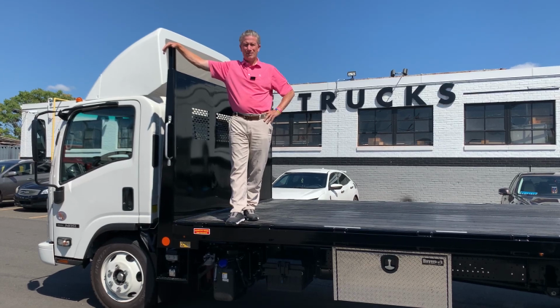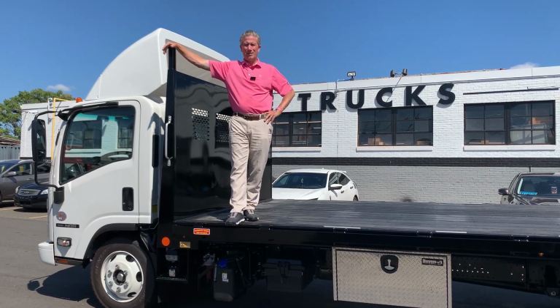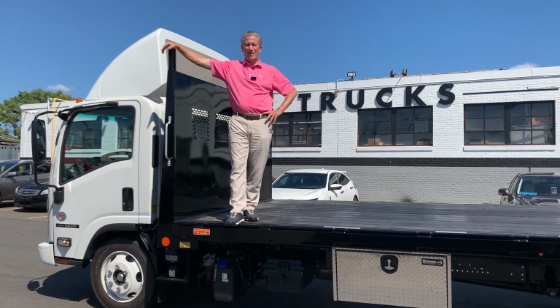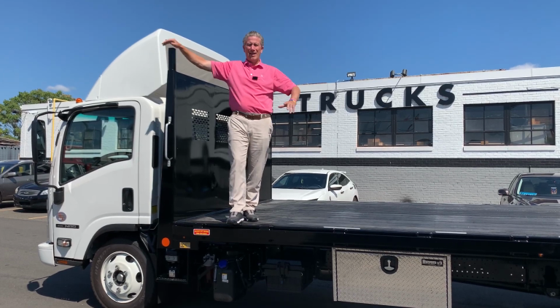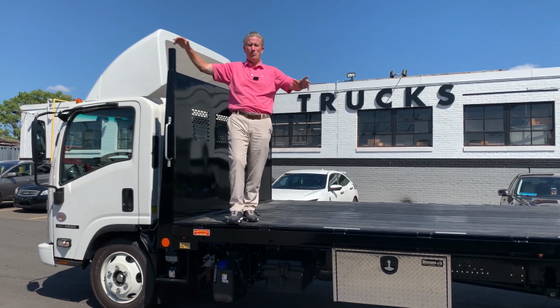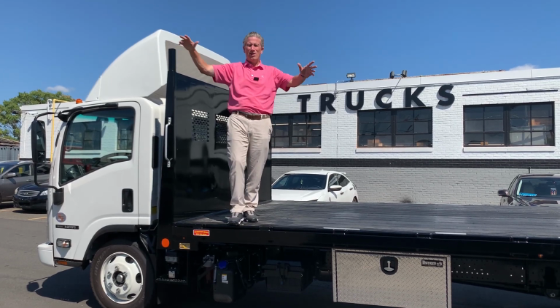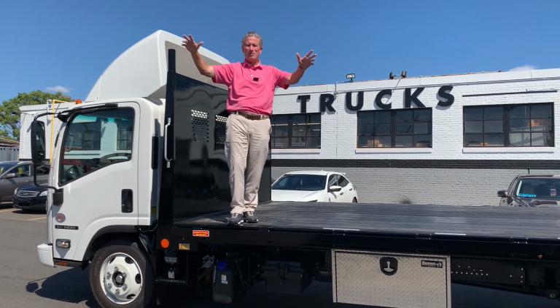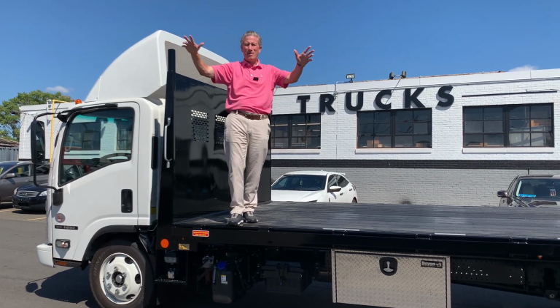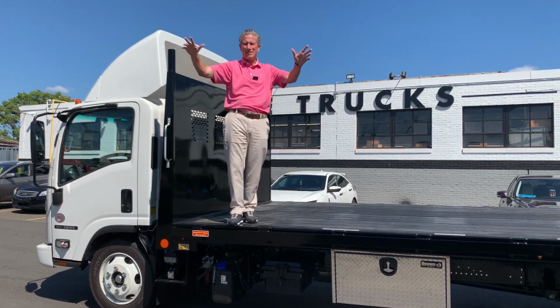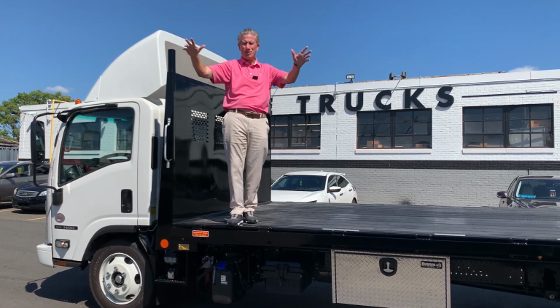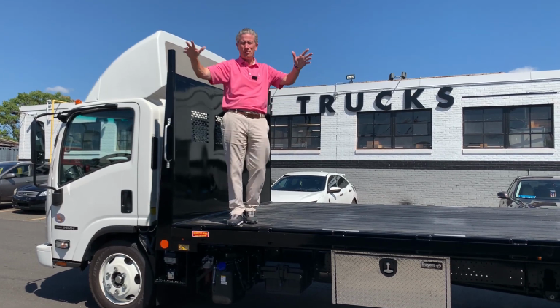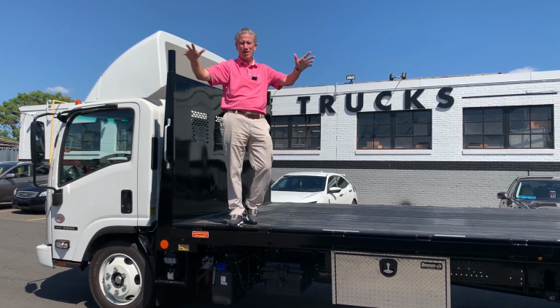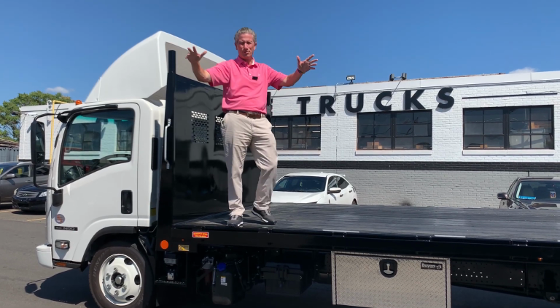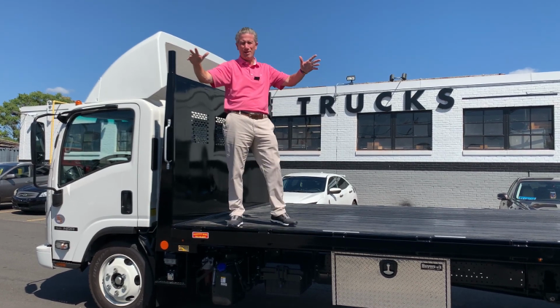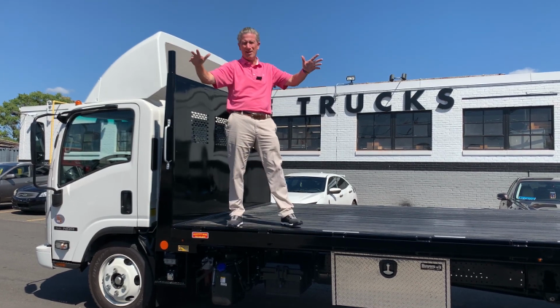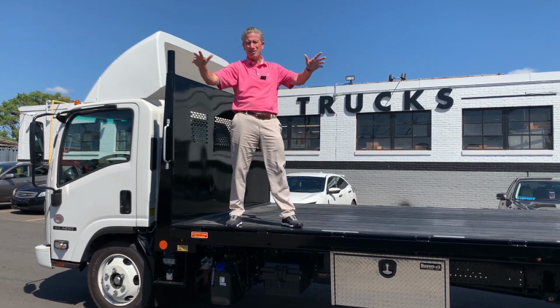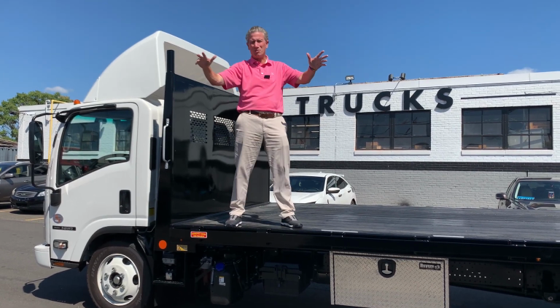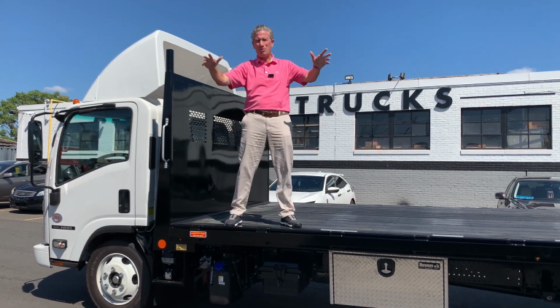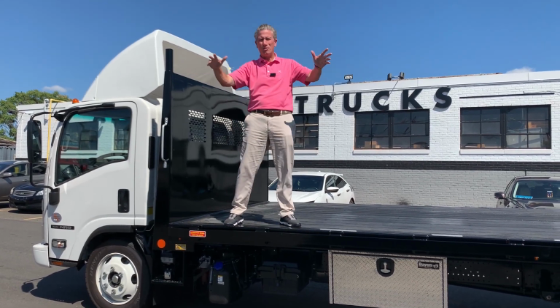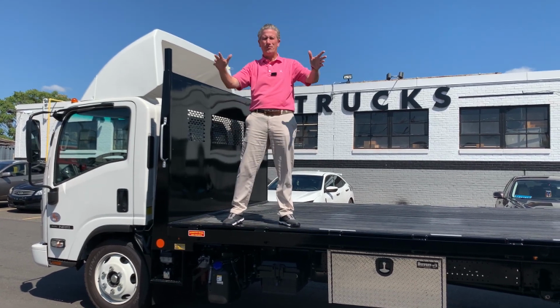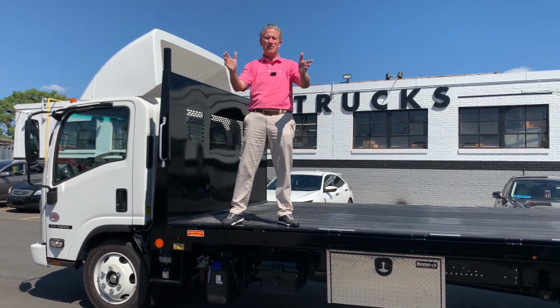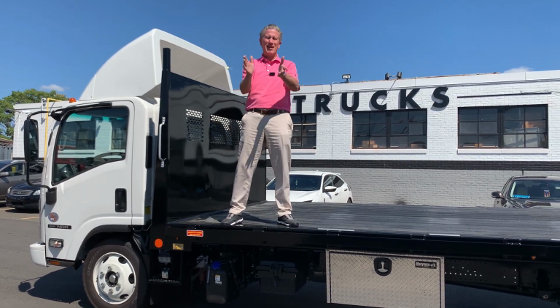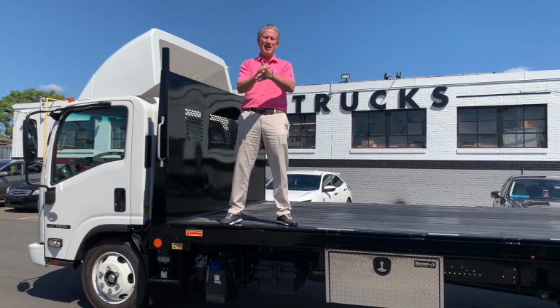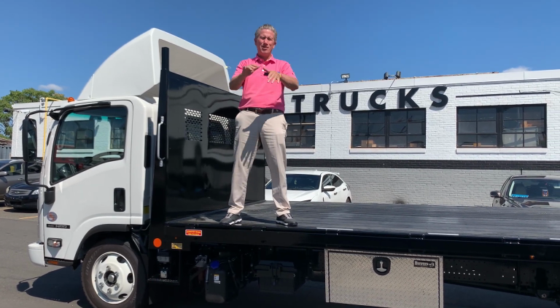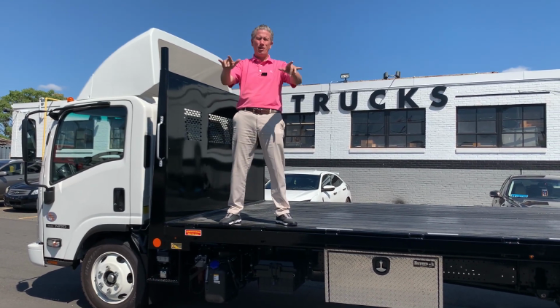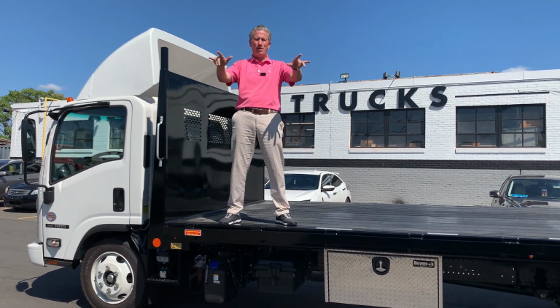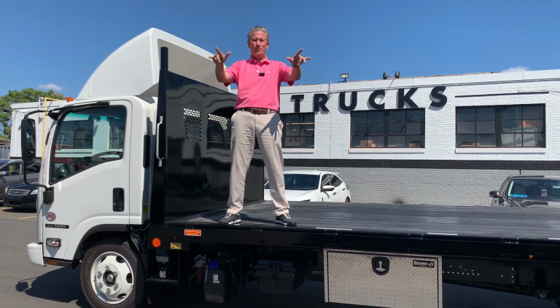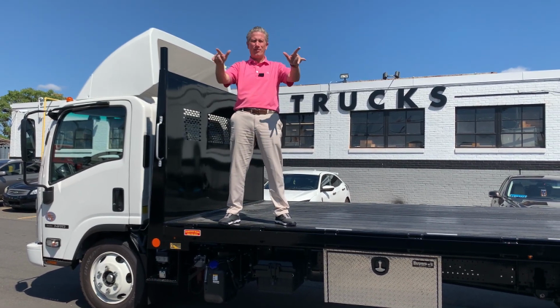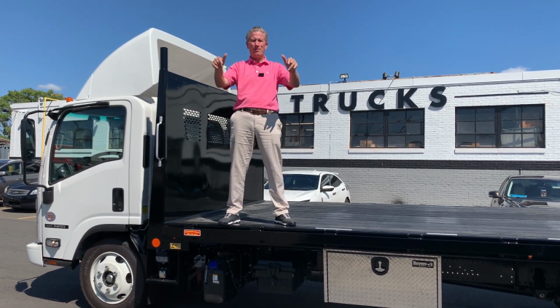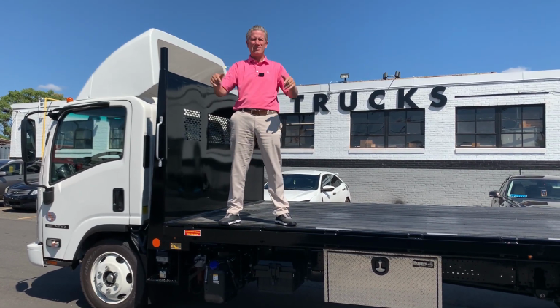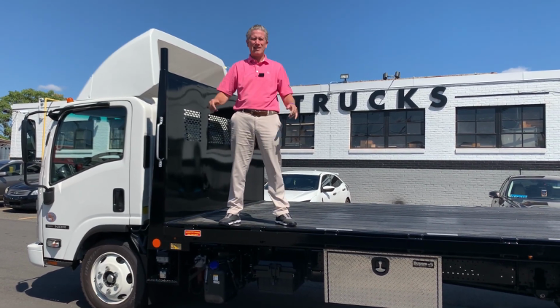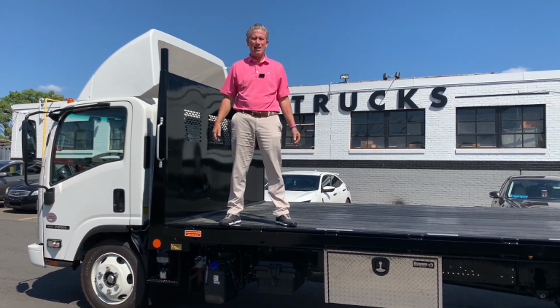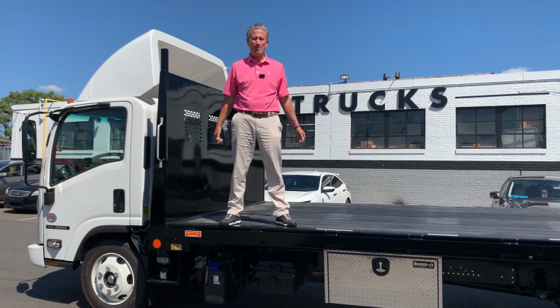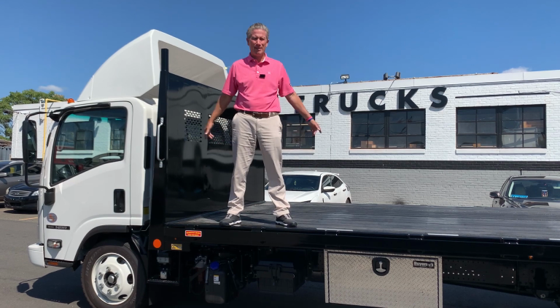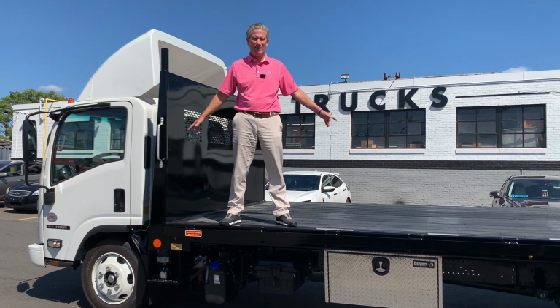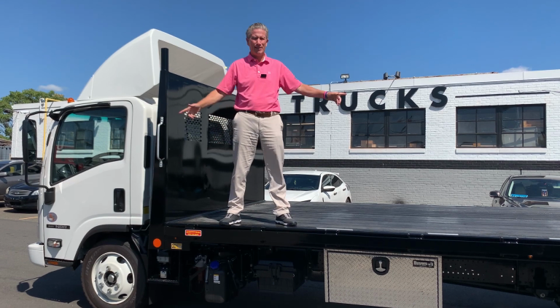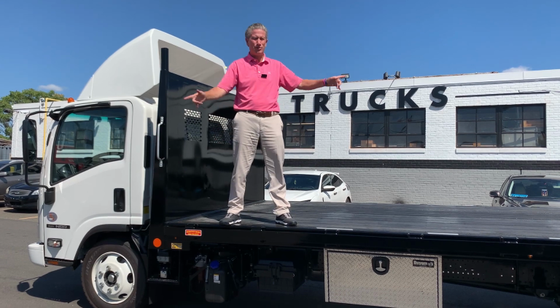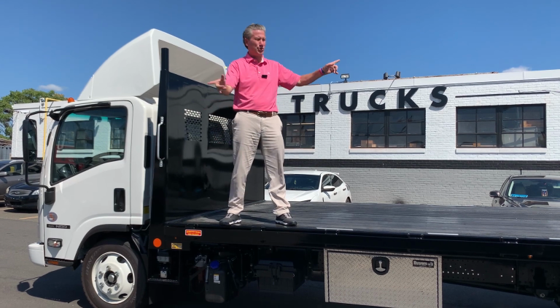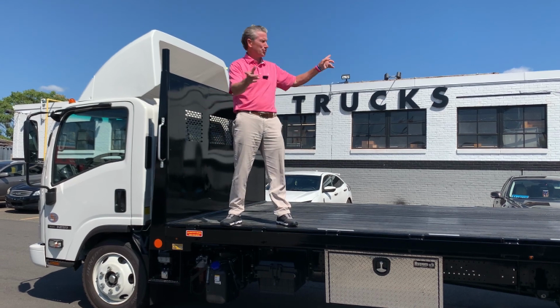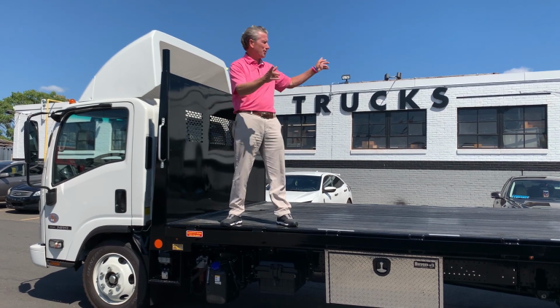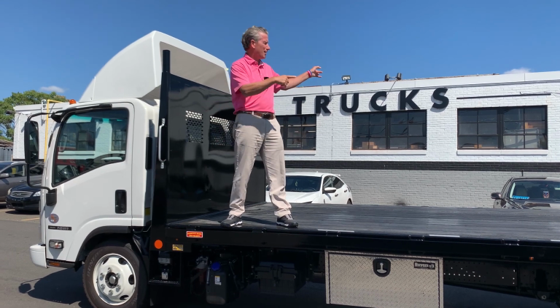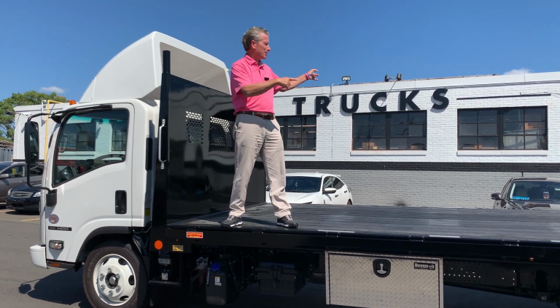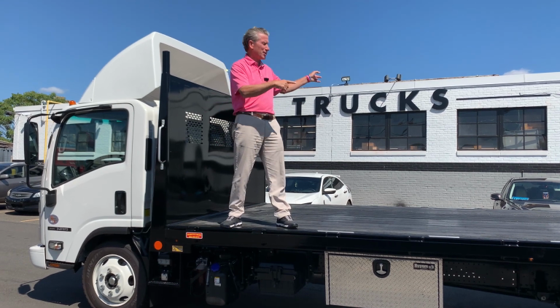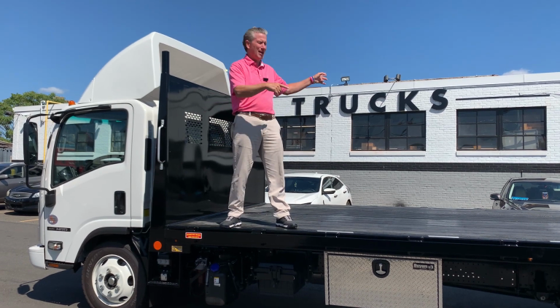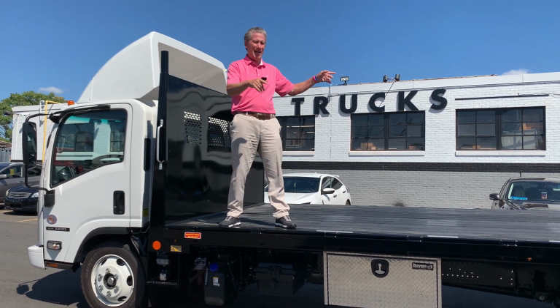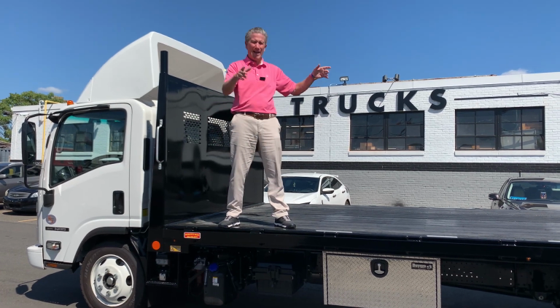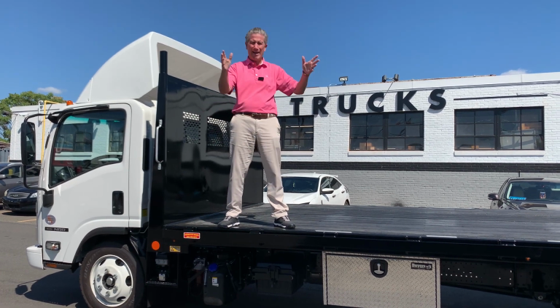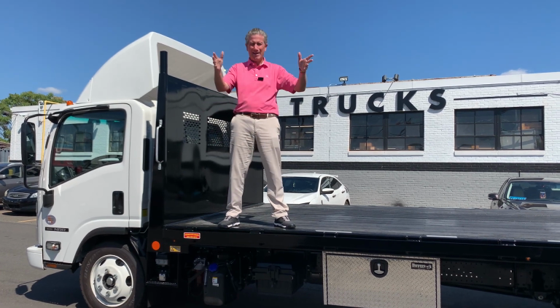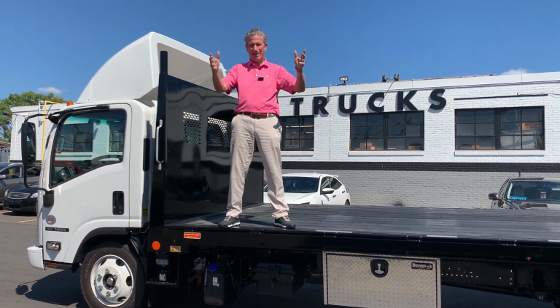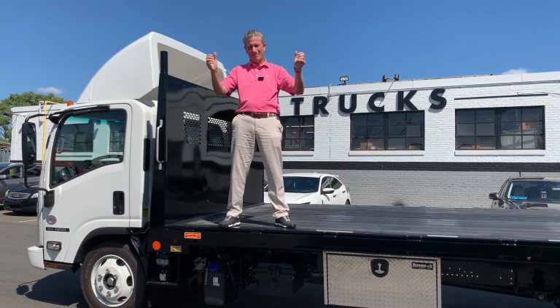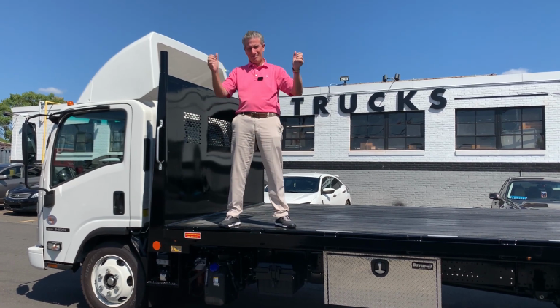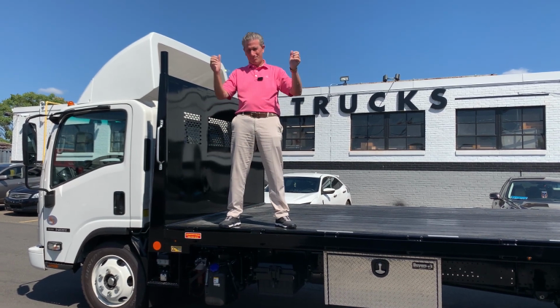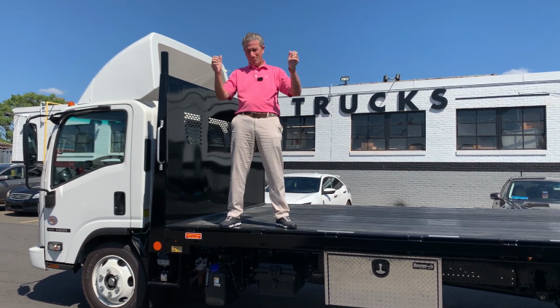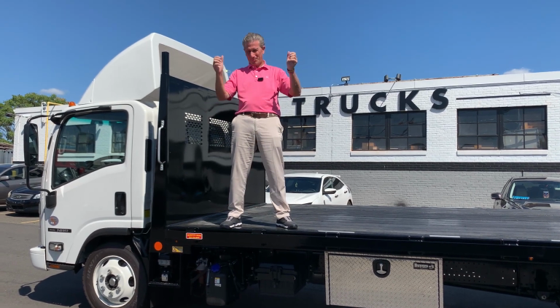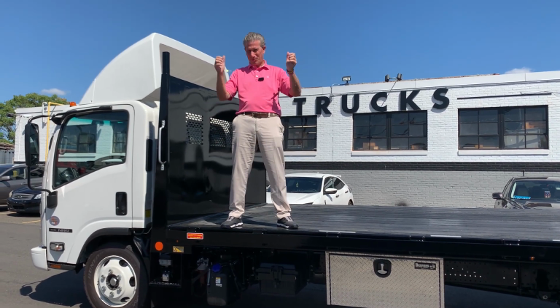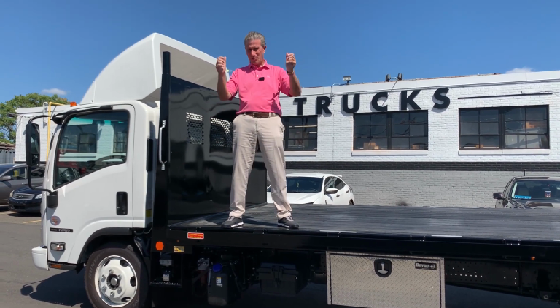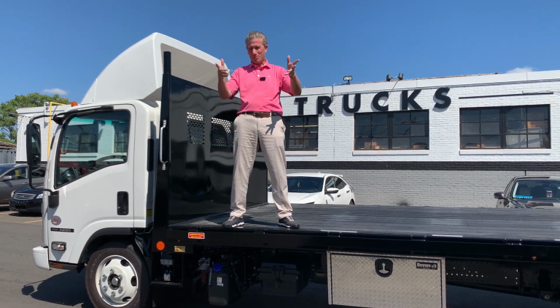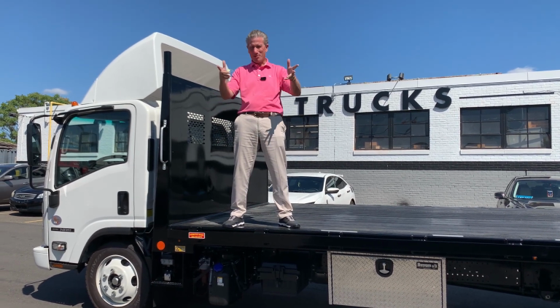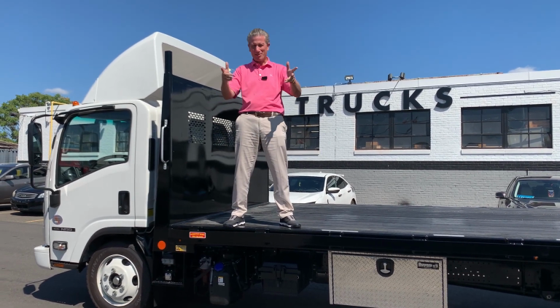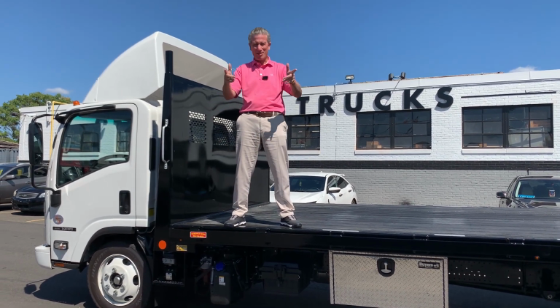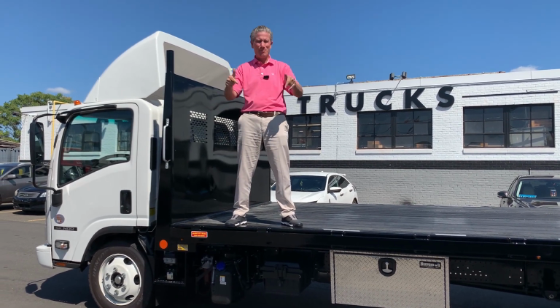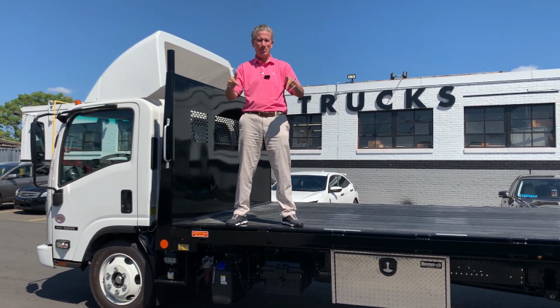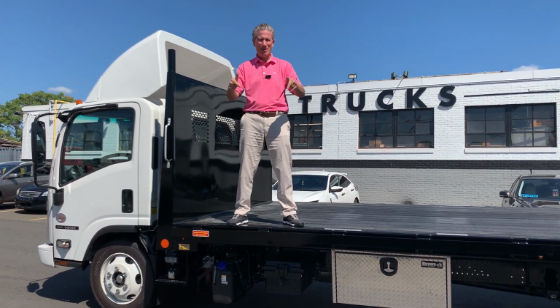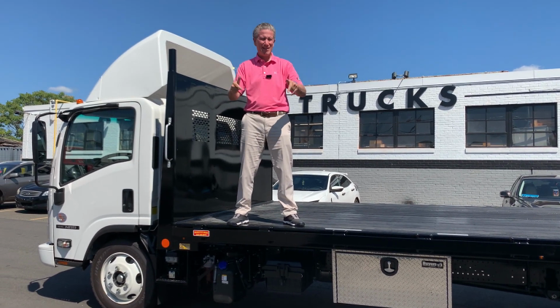Hey, welcome back to Truck Trends. Beautiful day in Hartford. Eric Dobbie, Allegius Trucks. Truck Trends tip of the week.